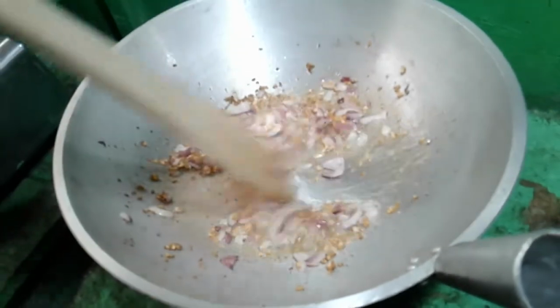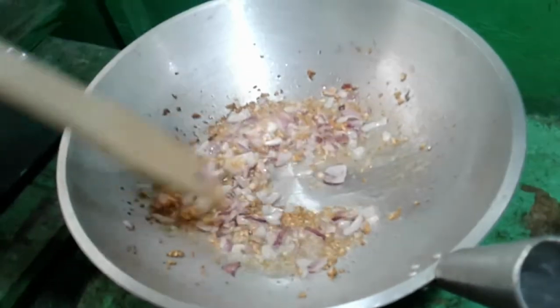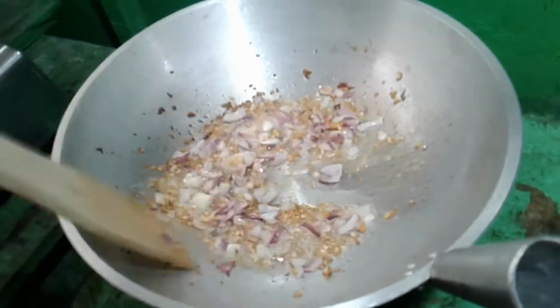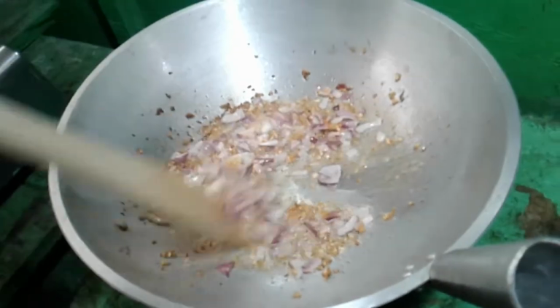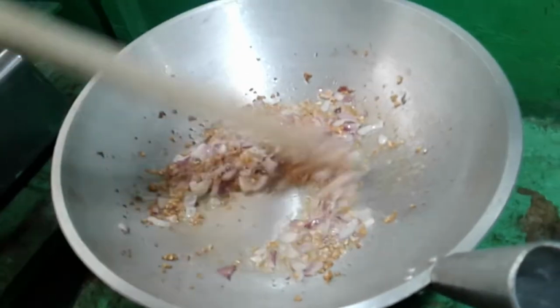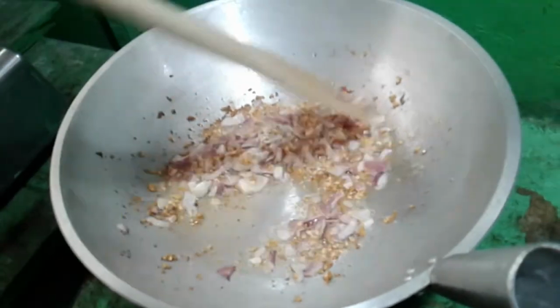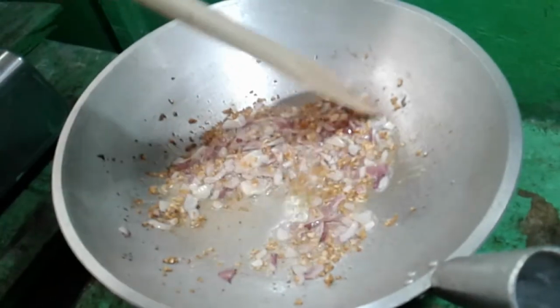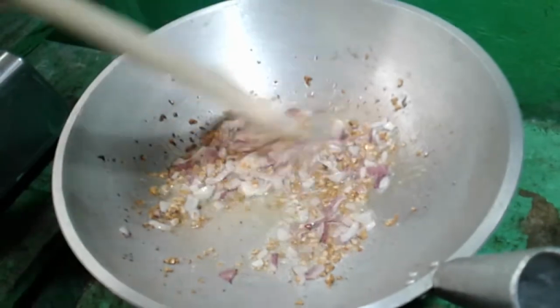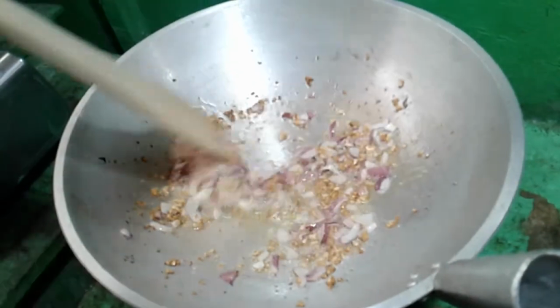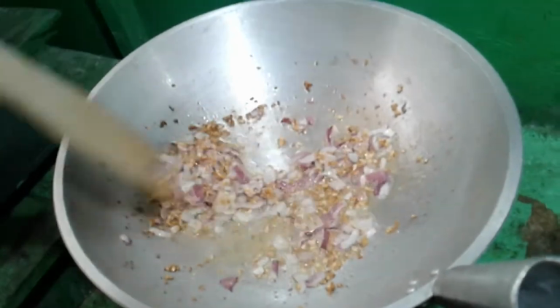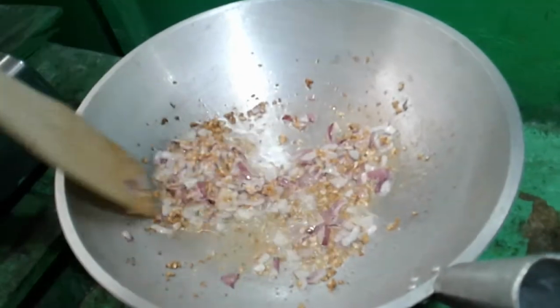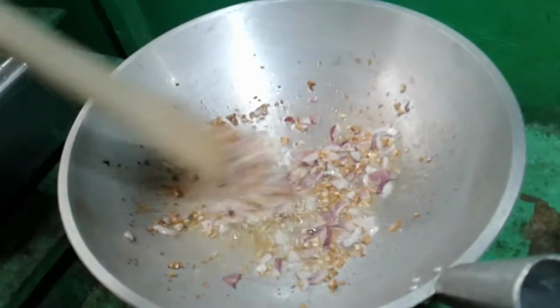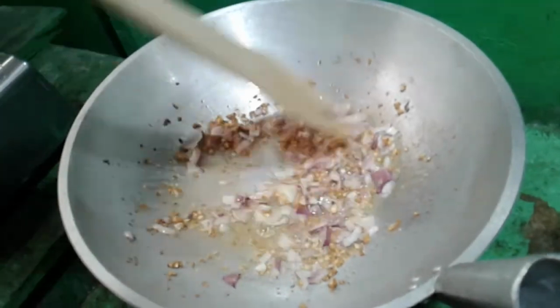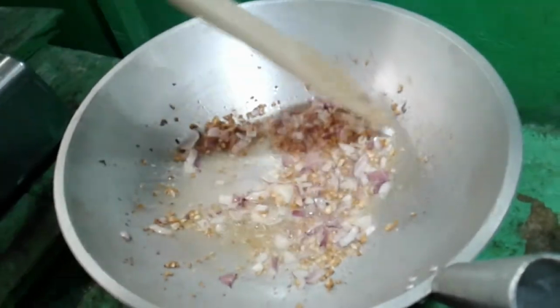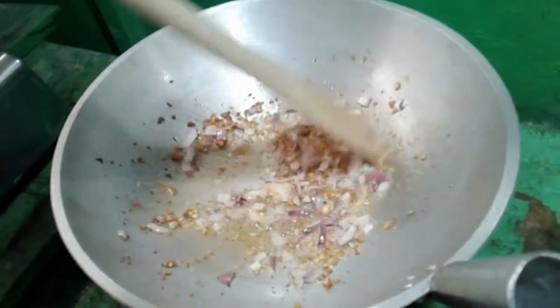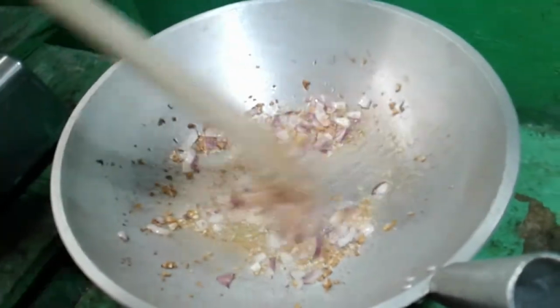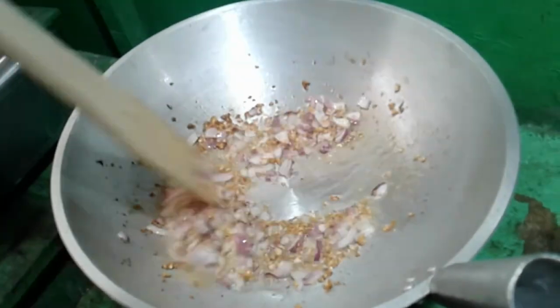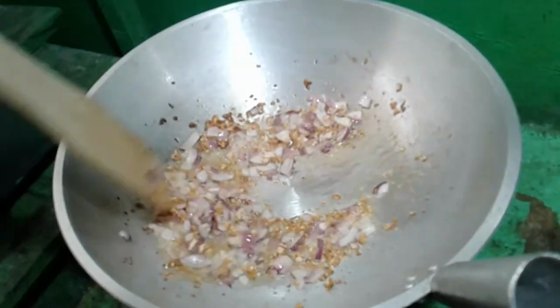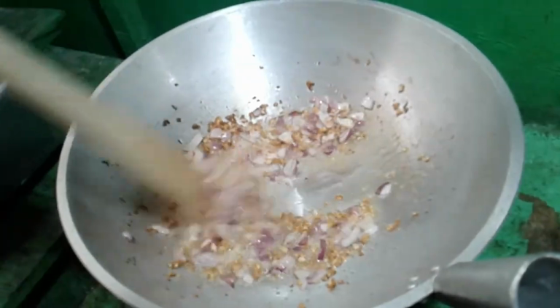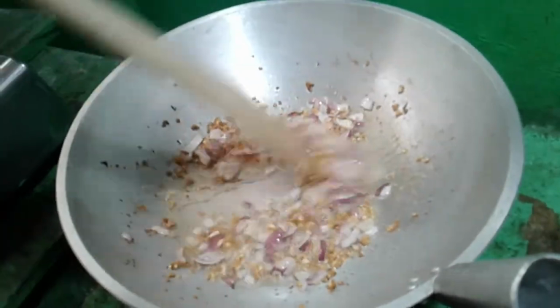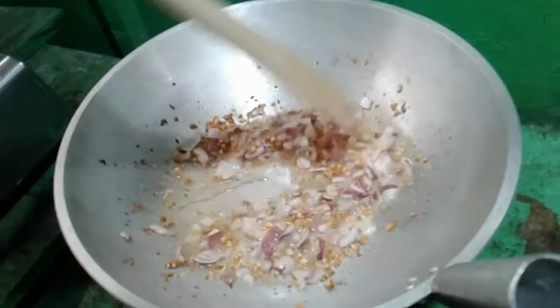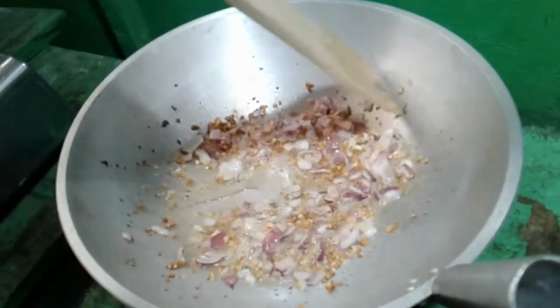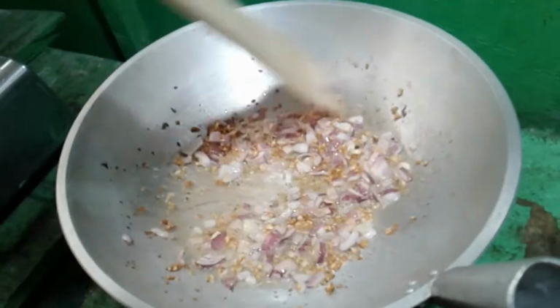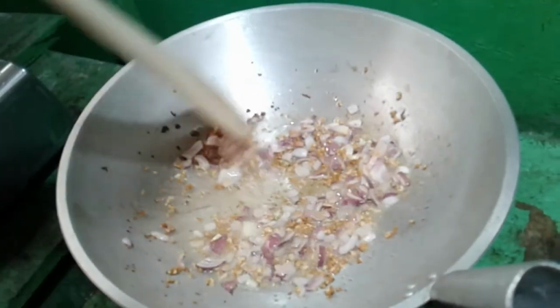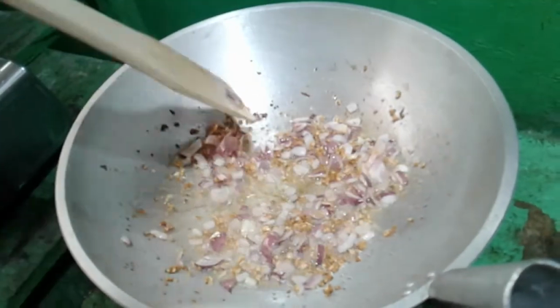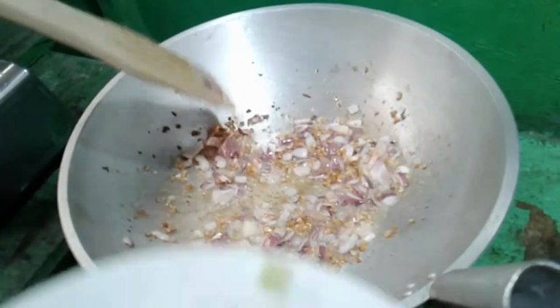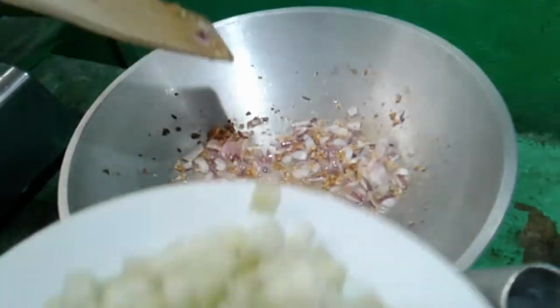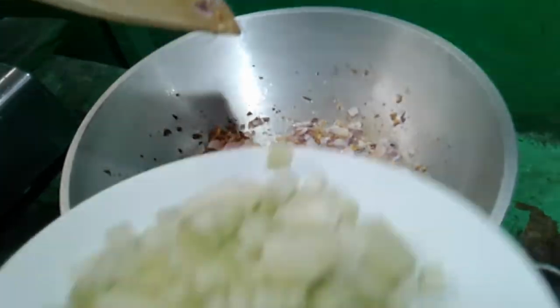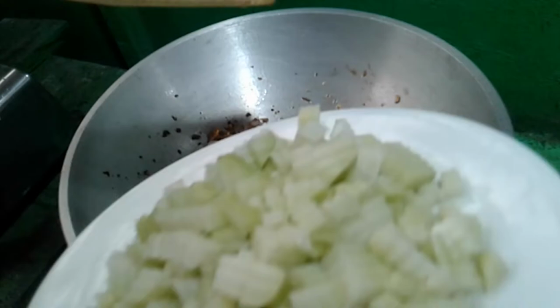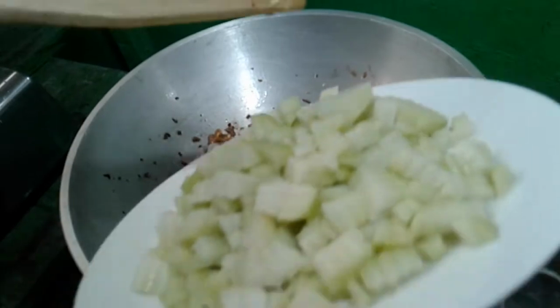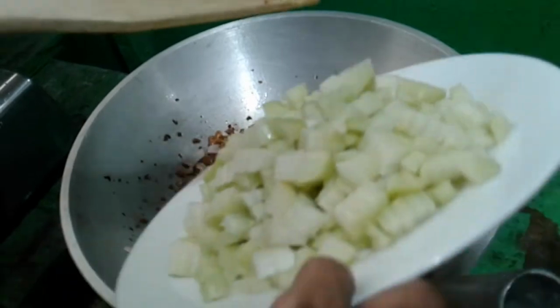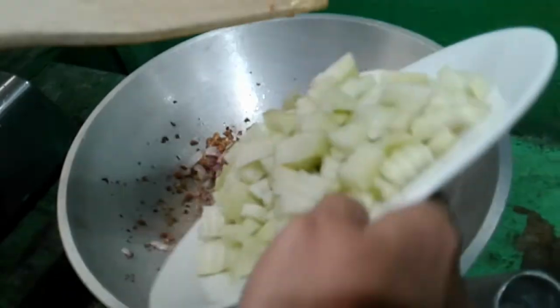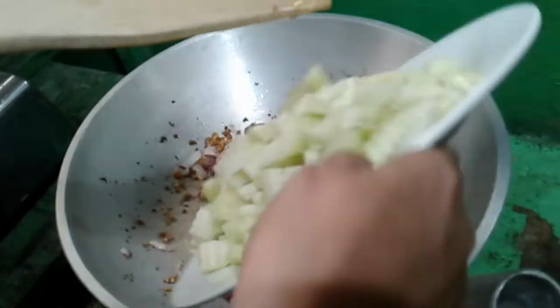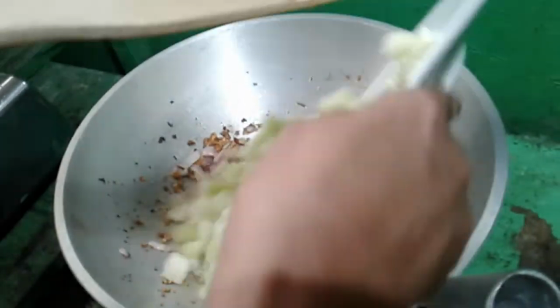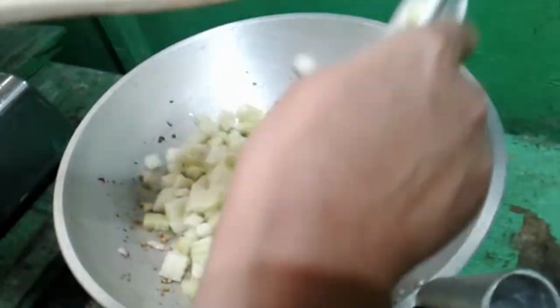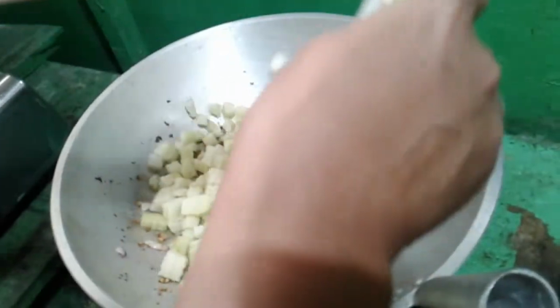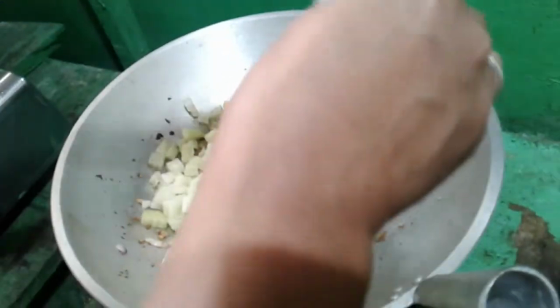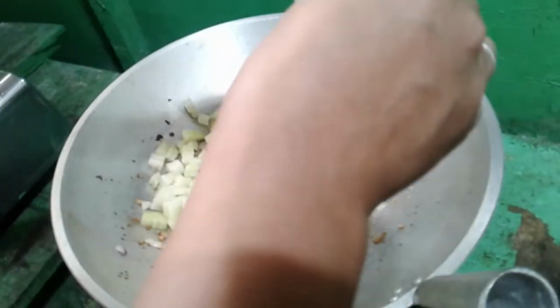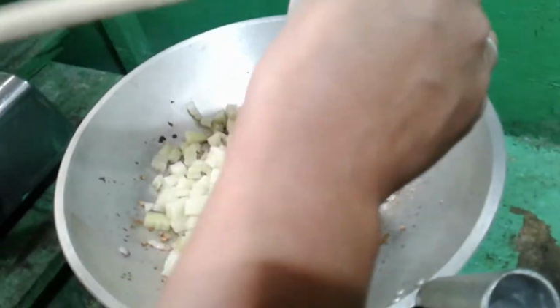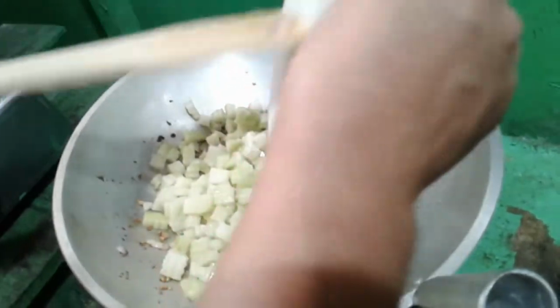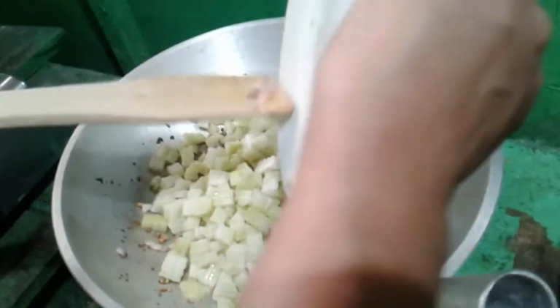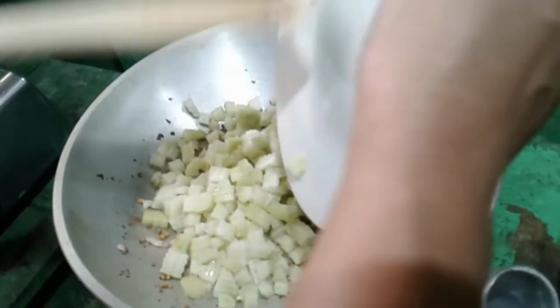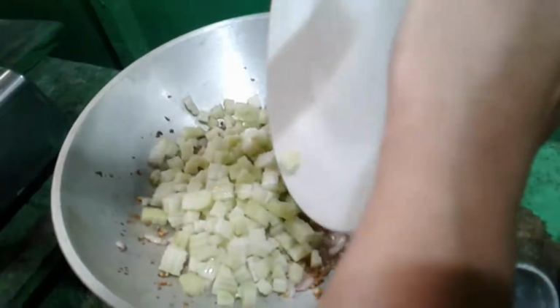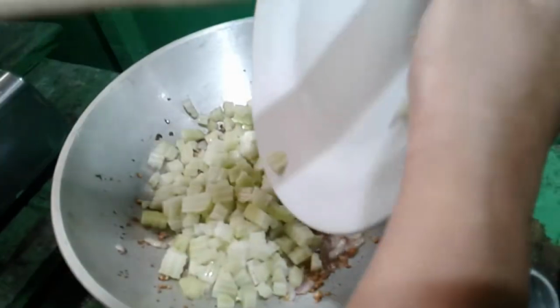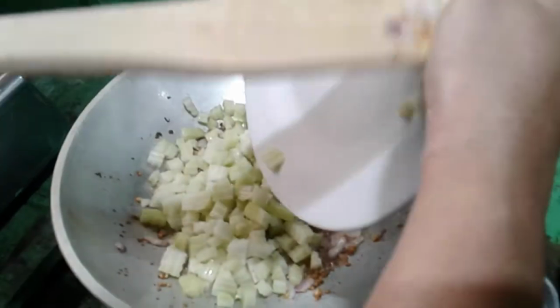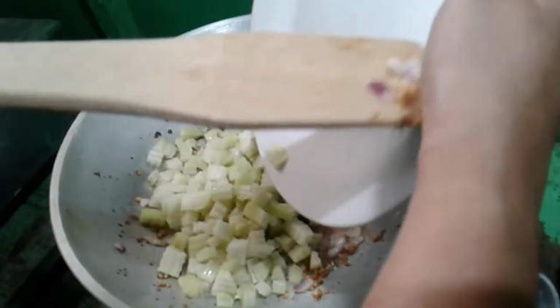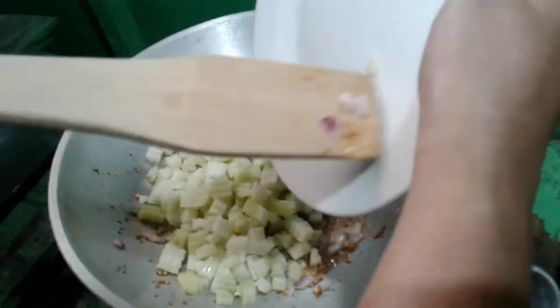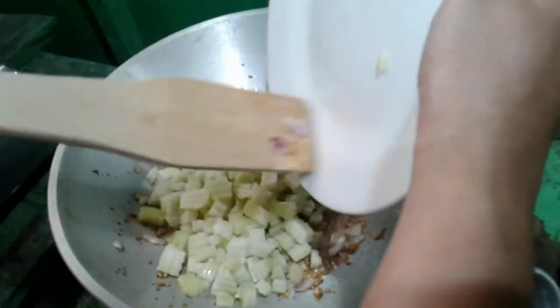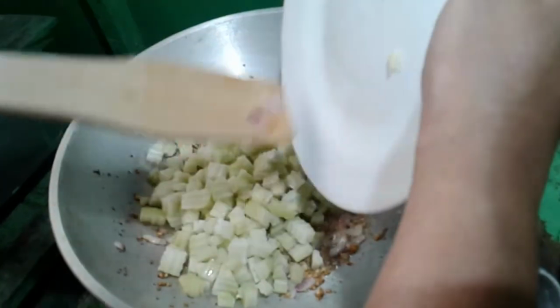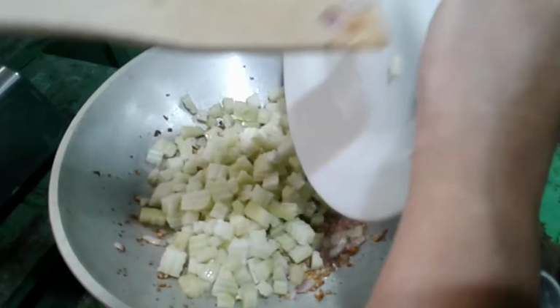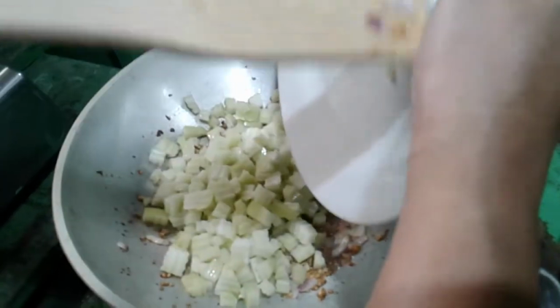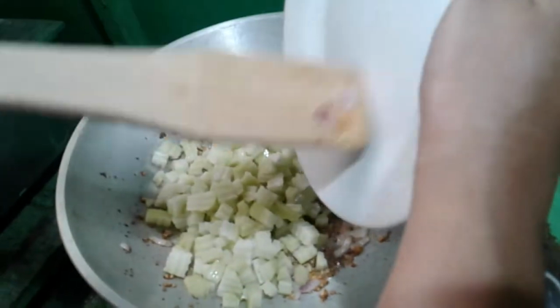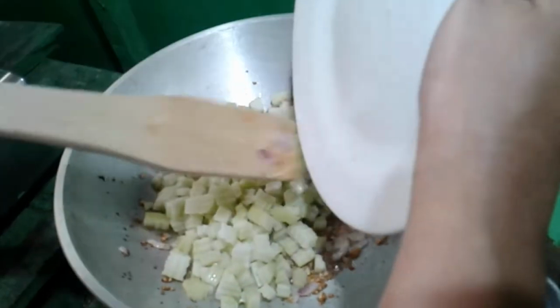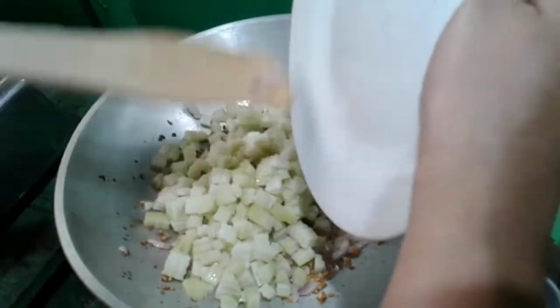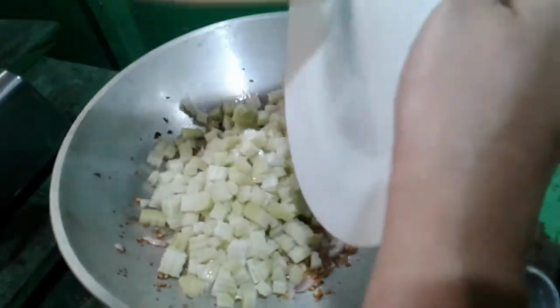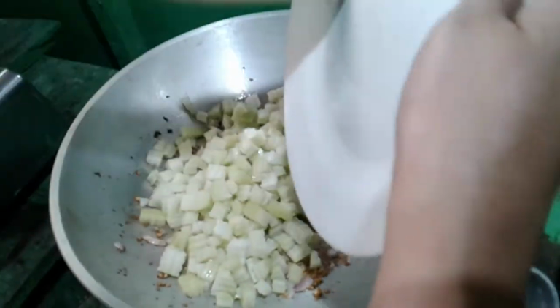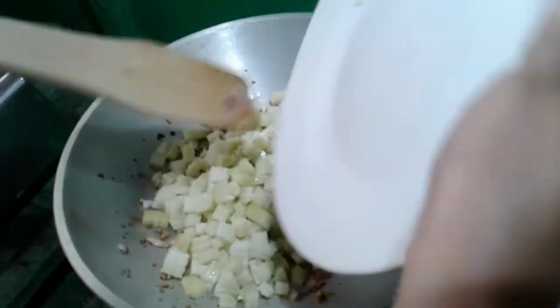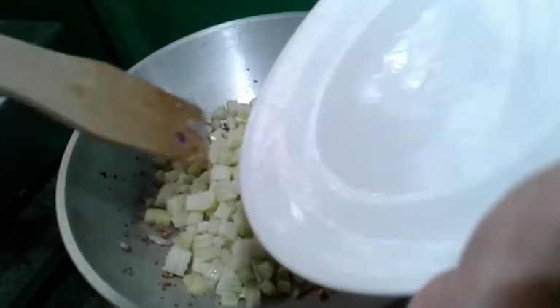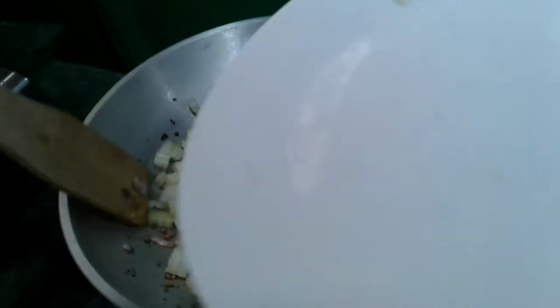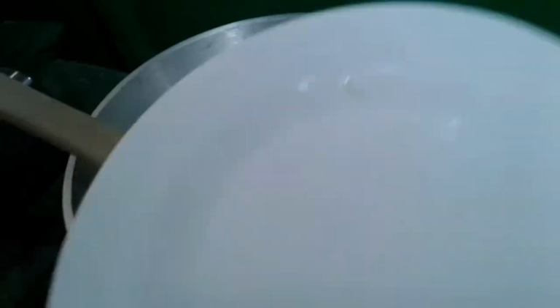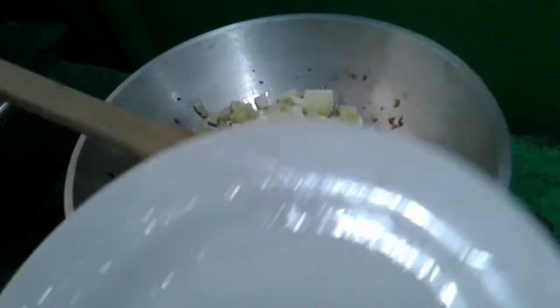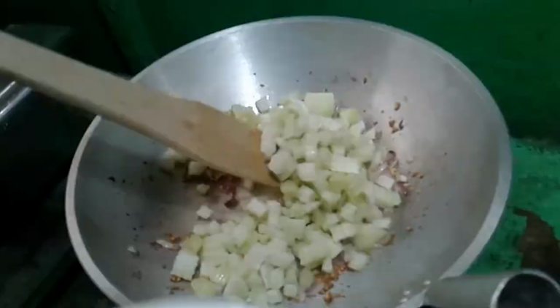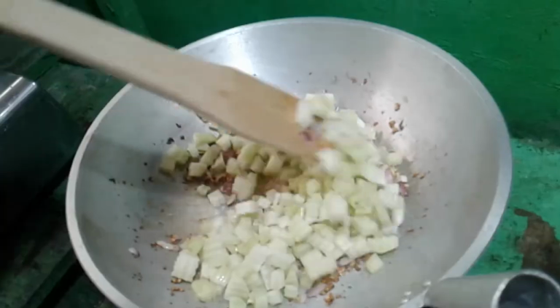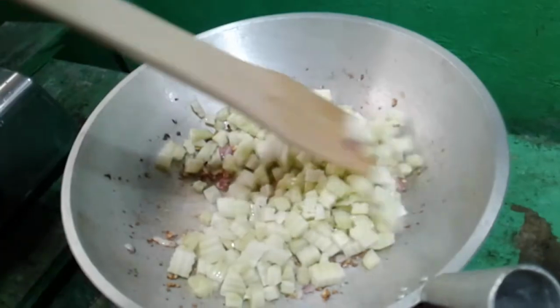Butoy na itong onion, pwede na natin ilagay. Ginawa akong scientist yung sayote para mag-ready.